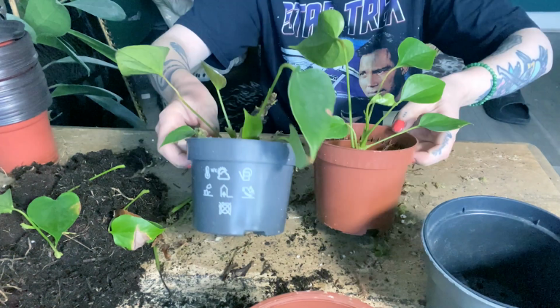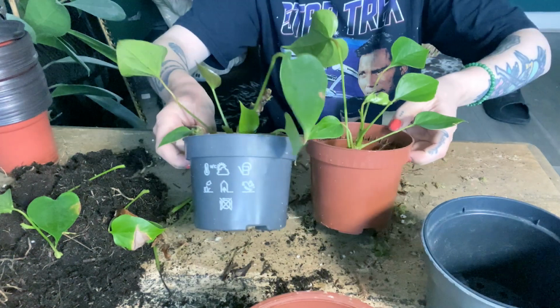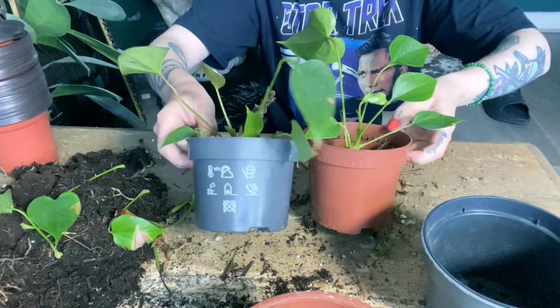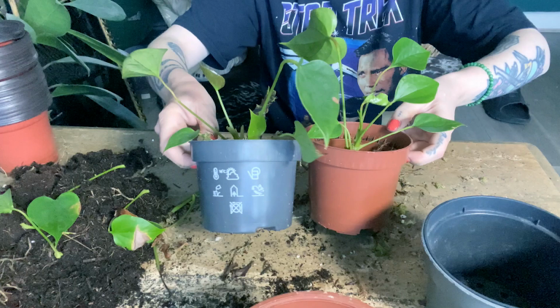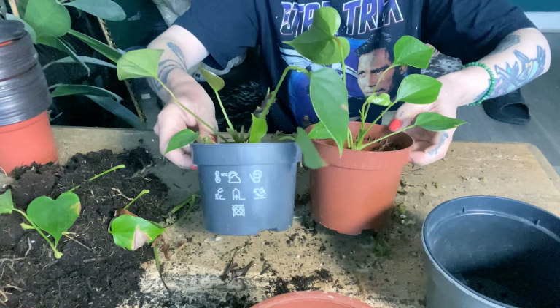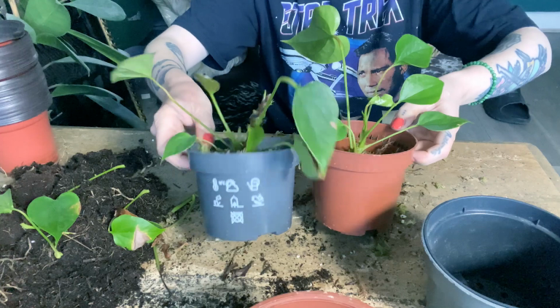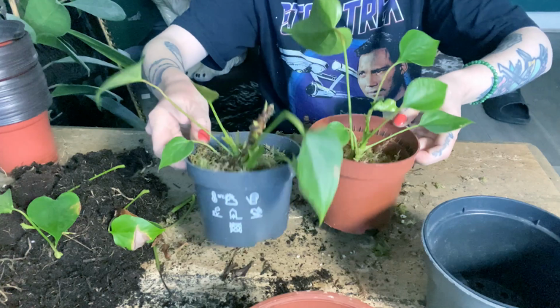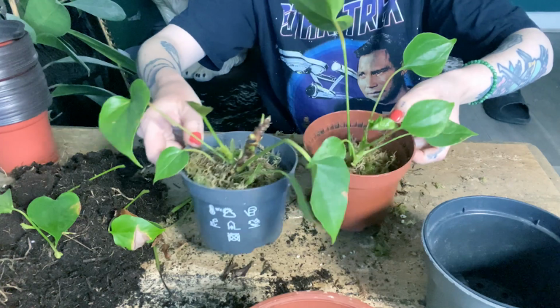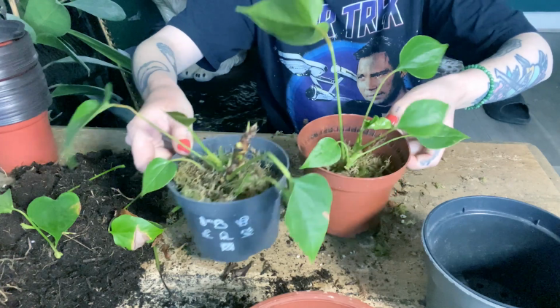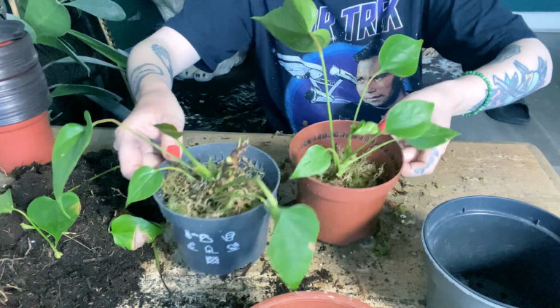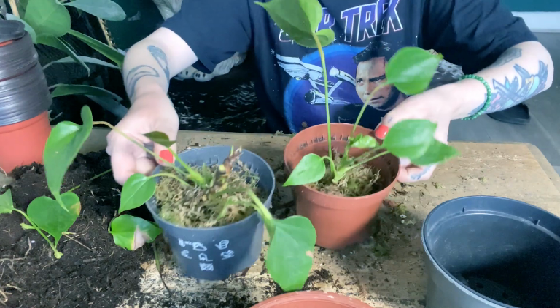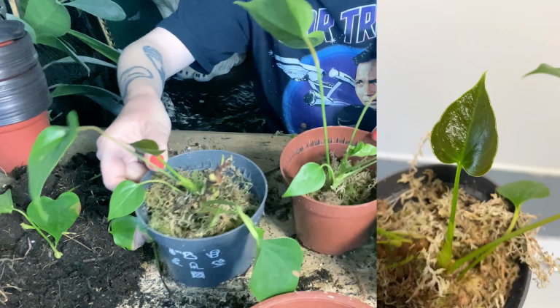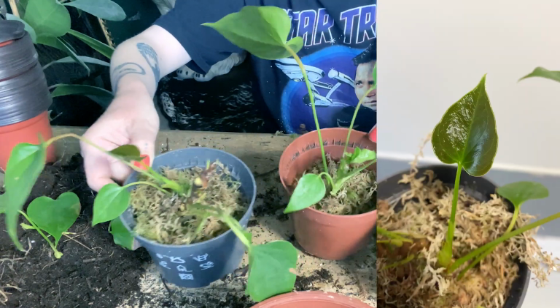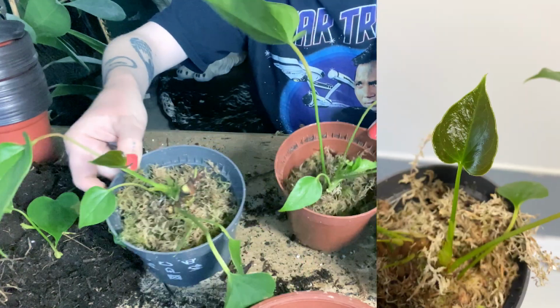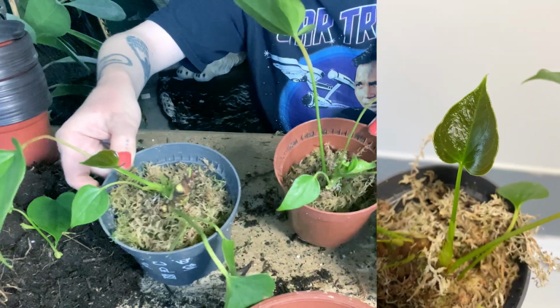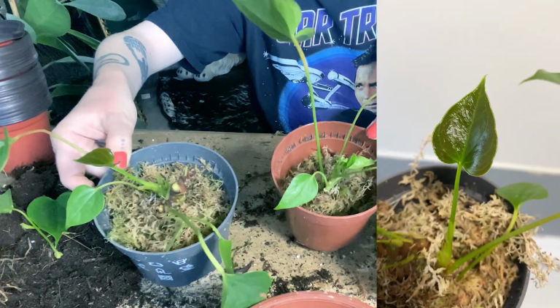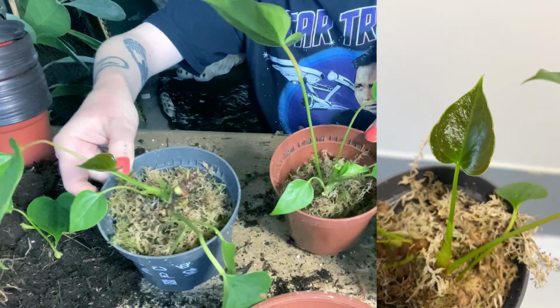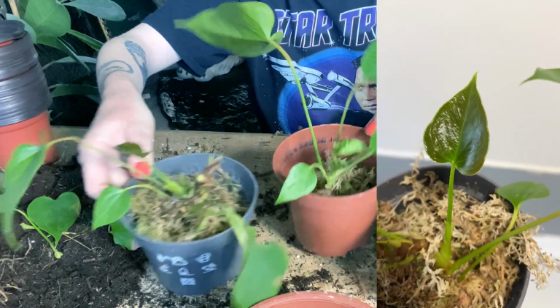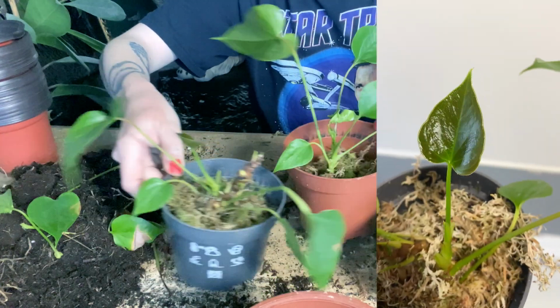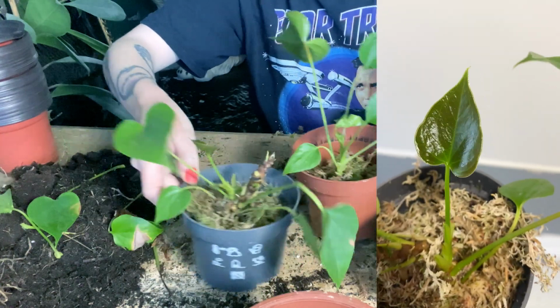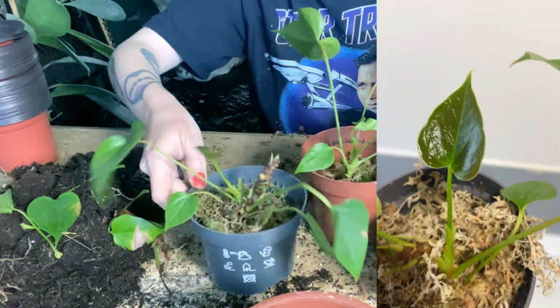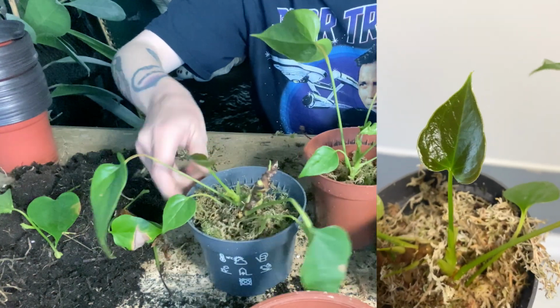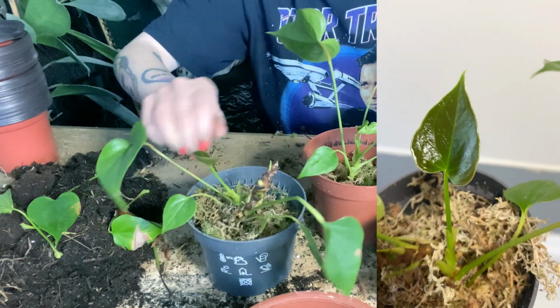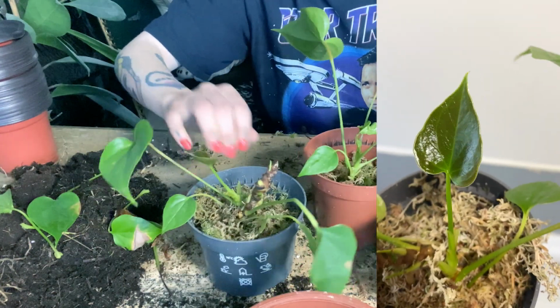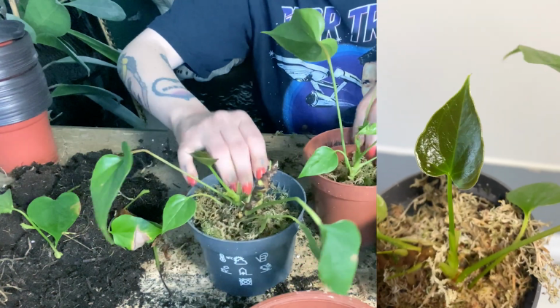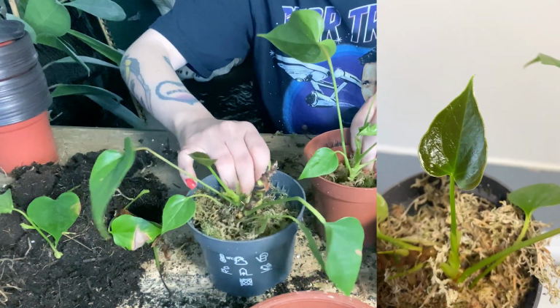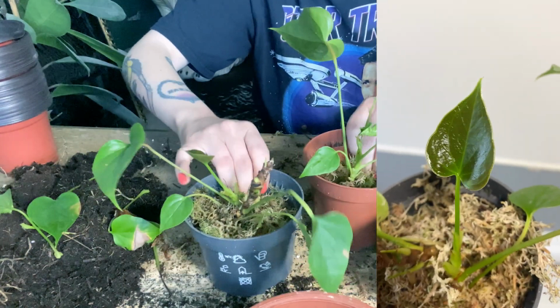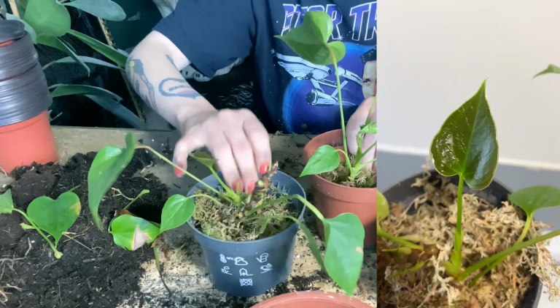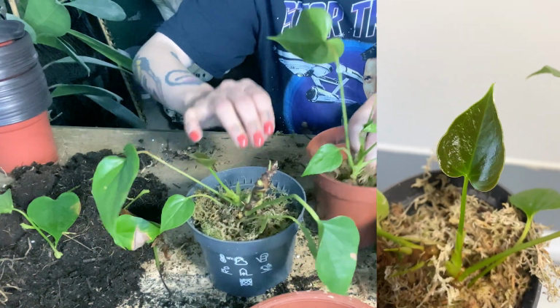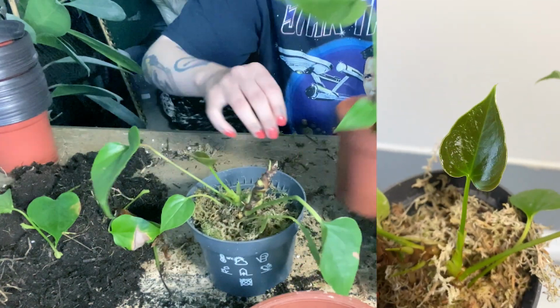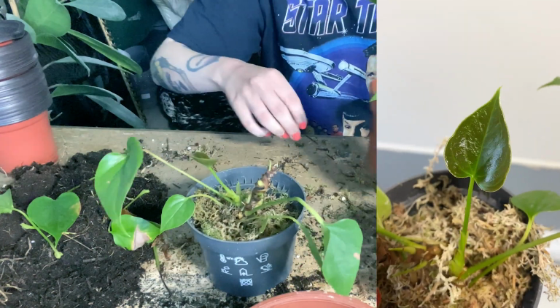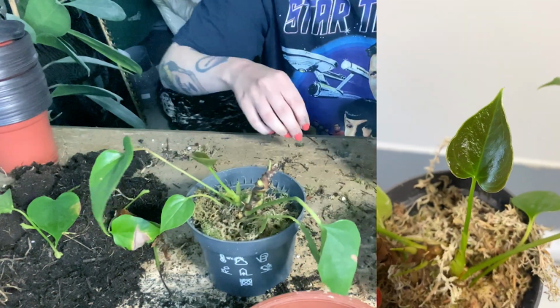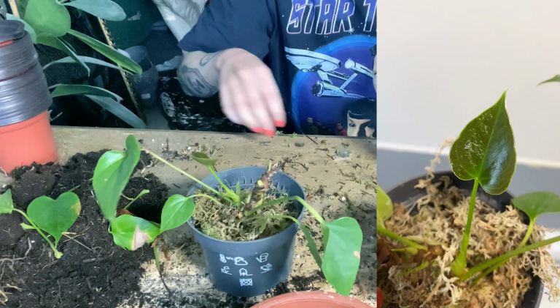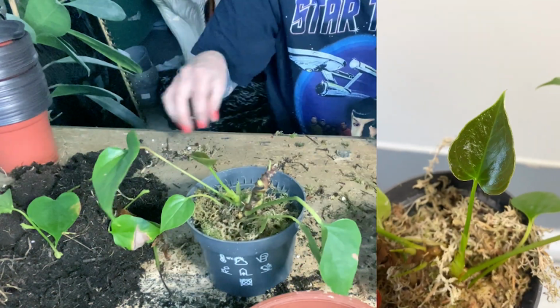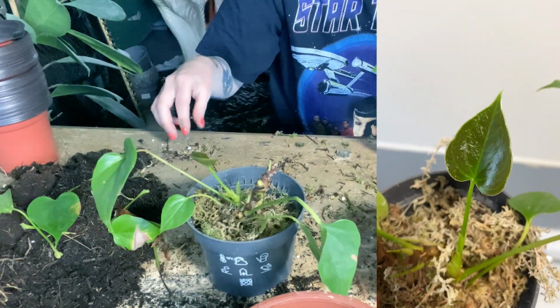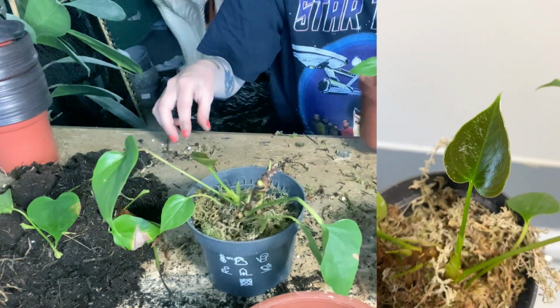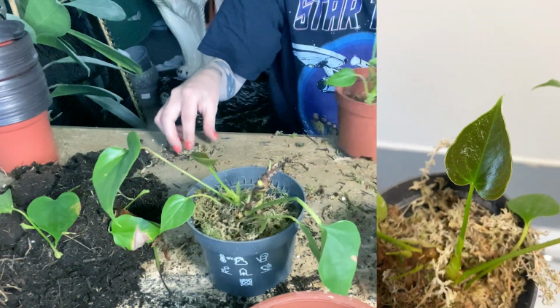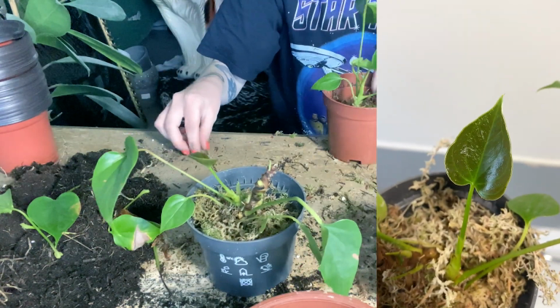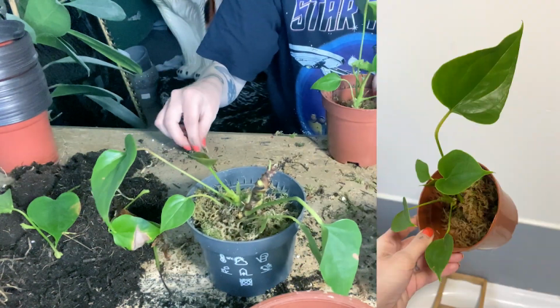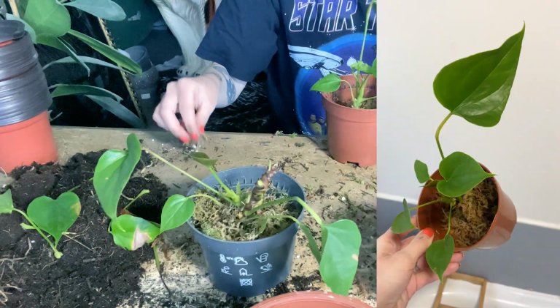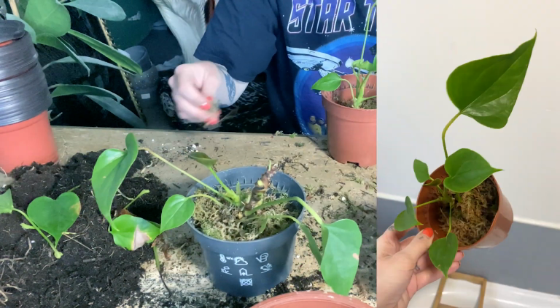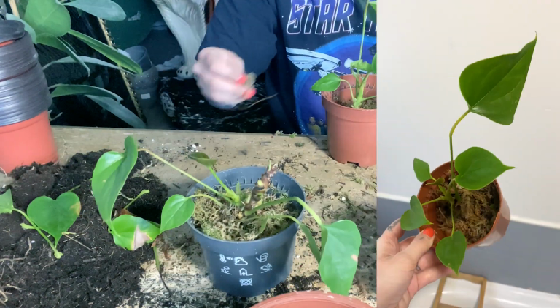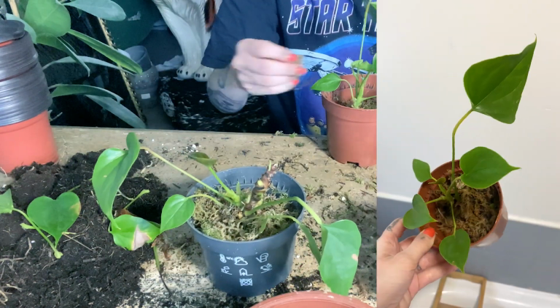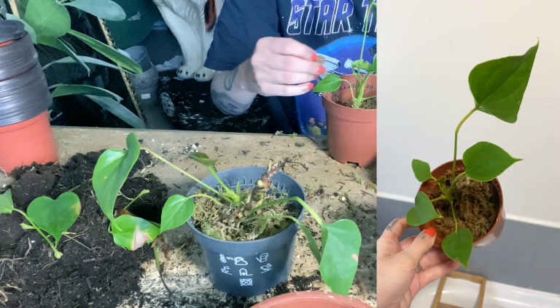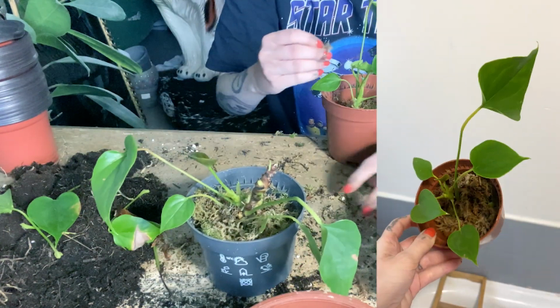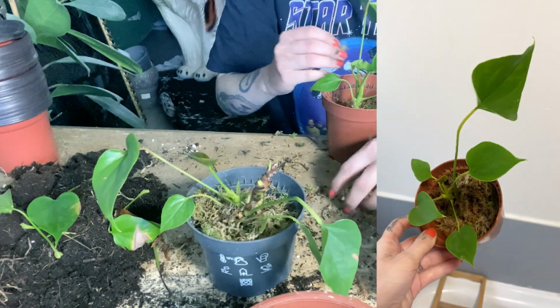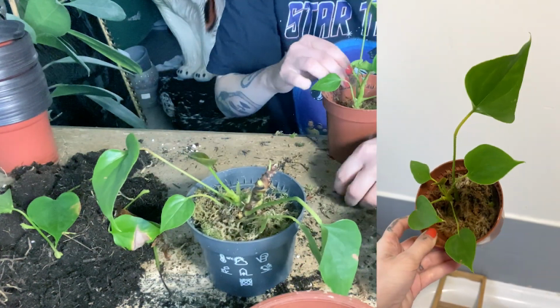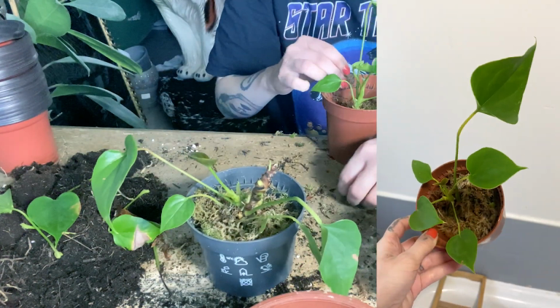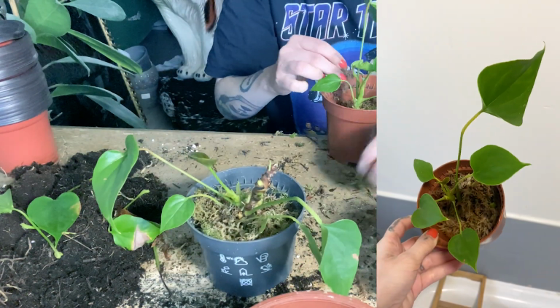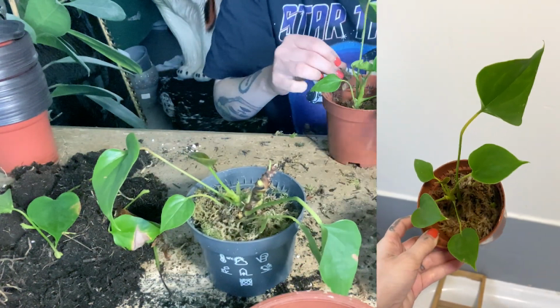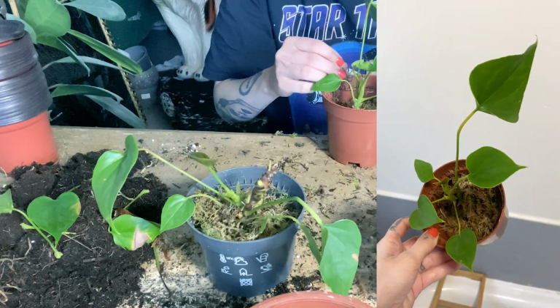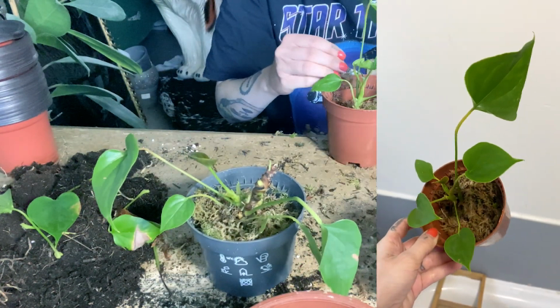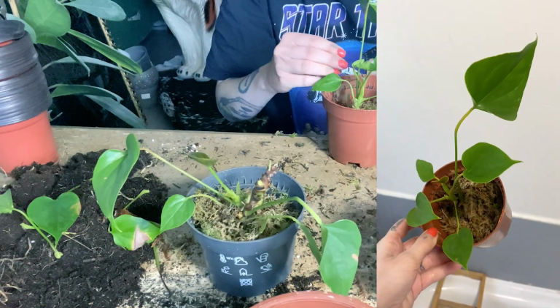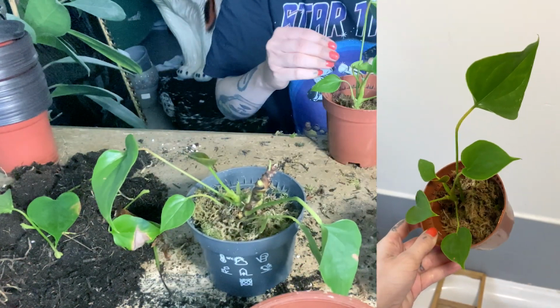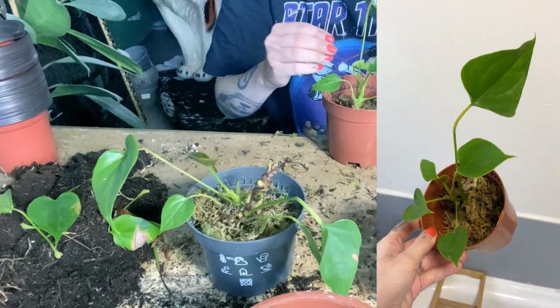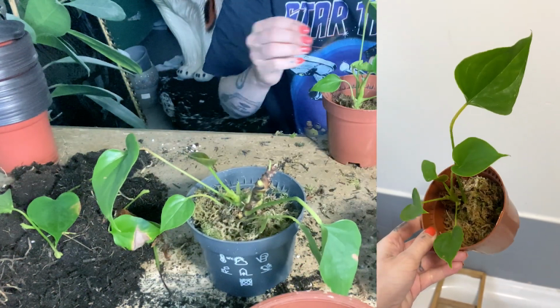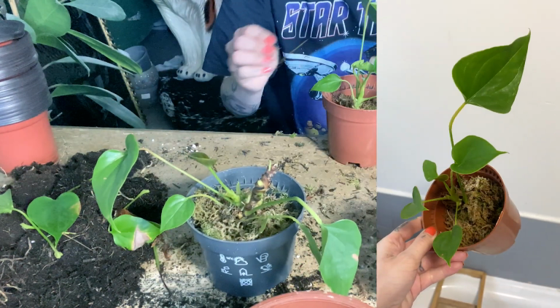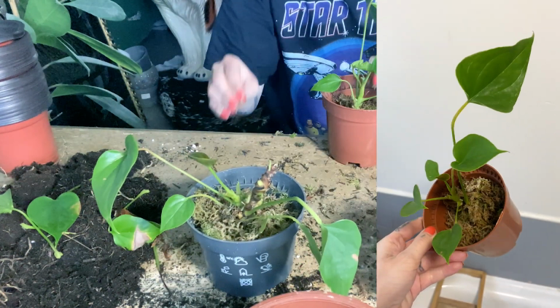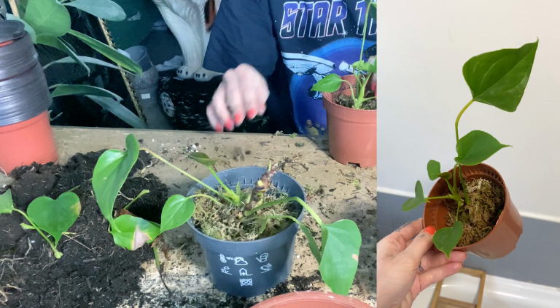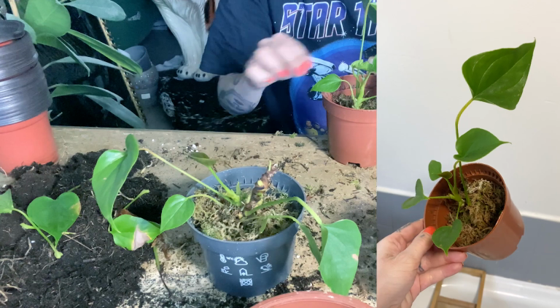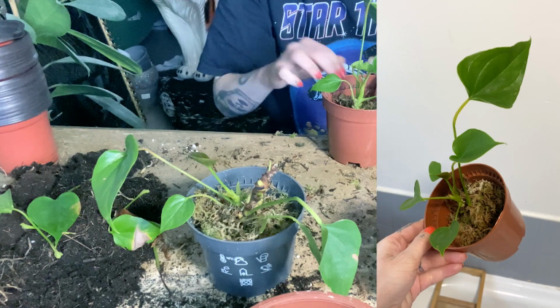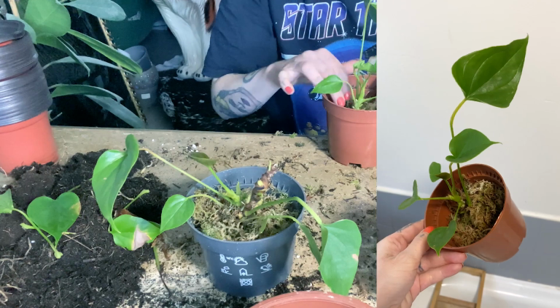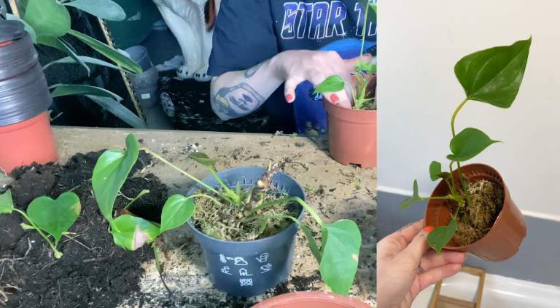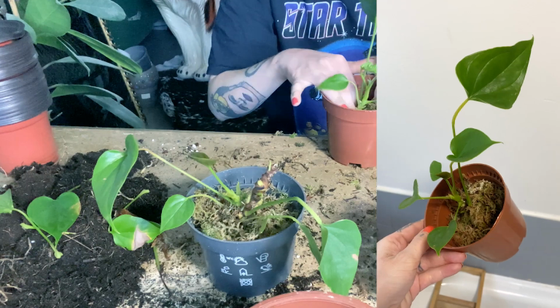So they'll just be rooting like that, and I need to keep the sphagnum moss not sopping or damp, but just moist.